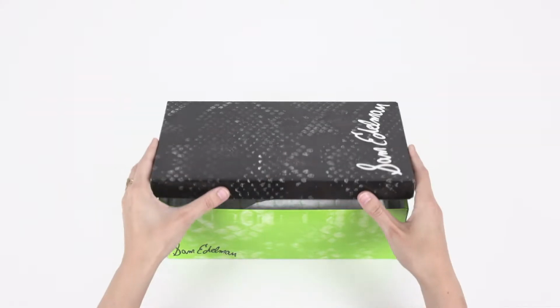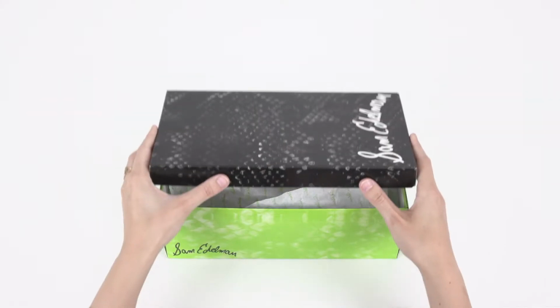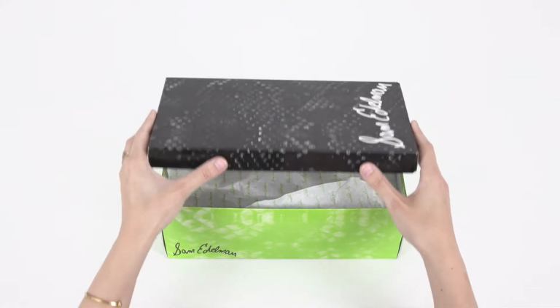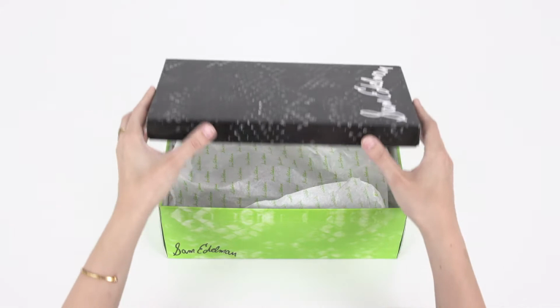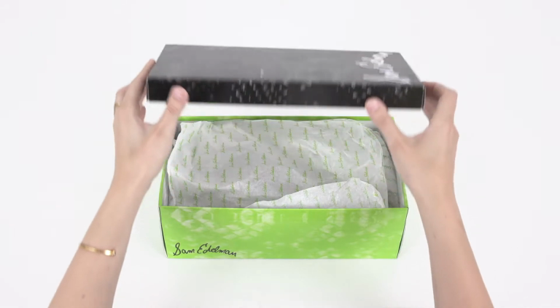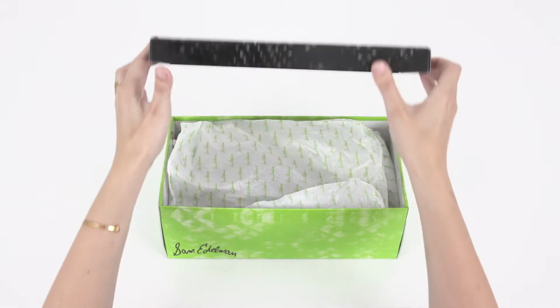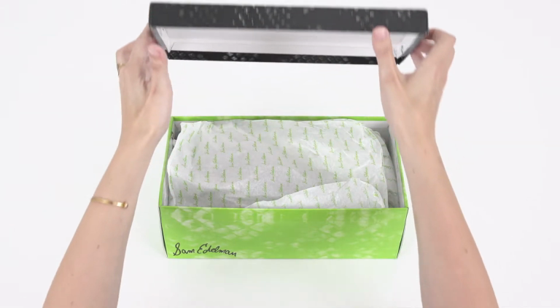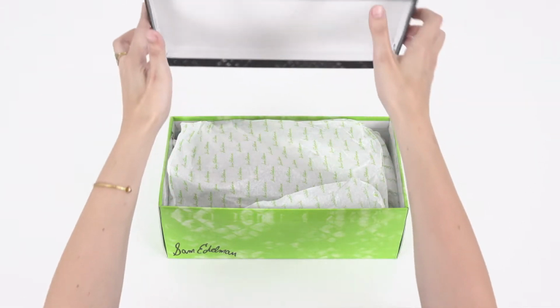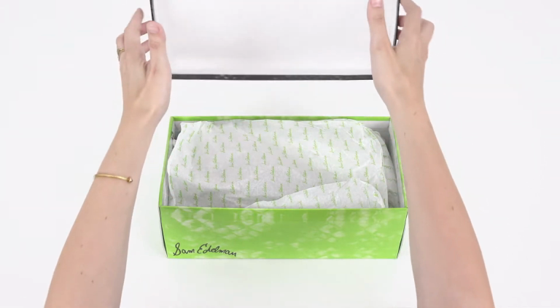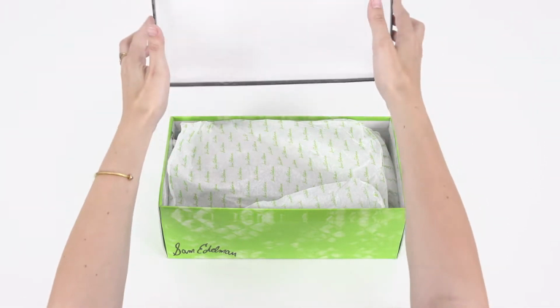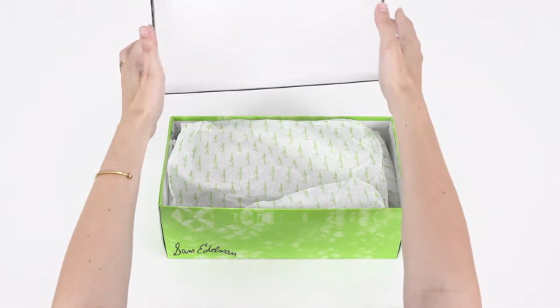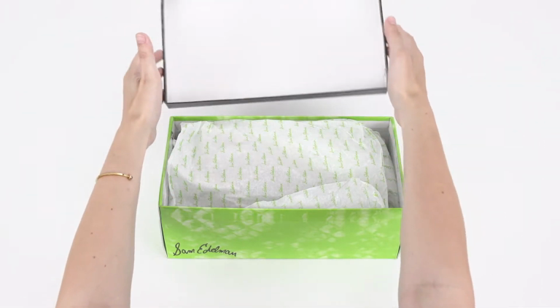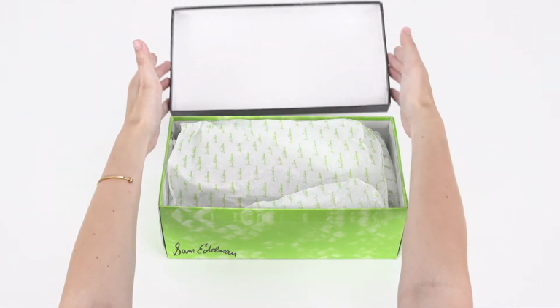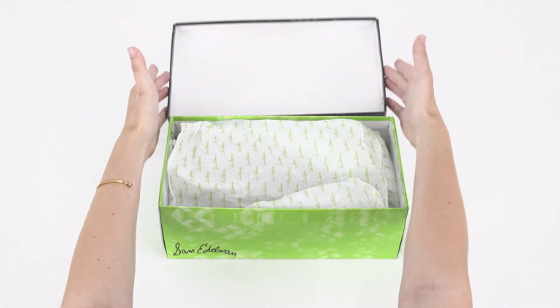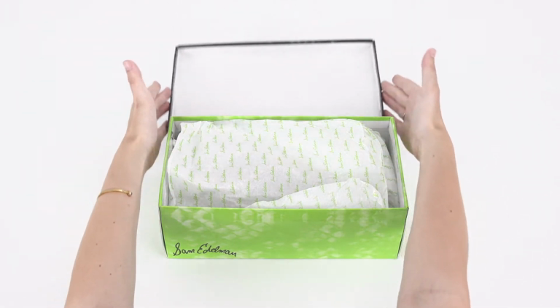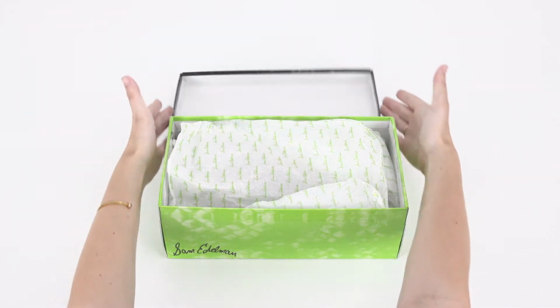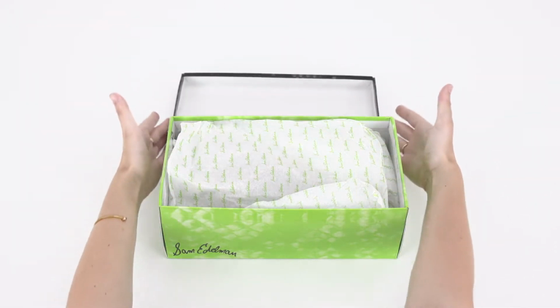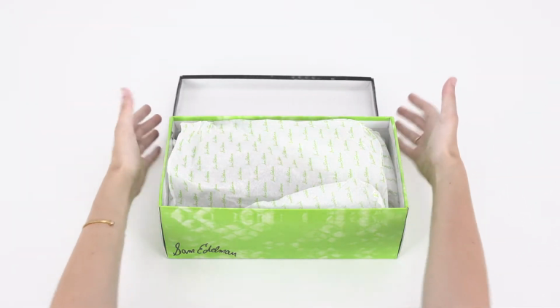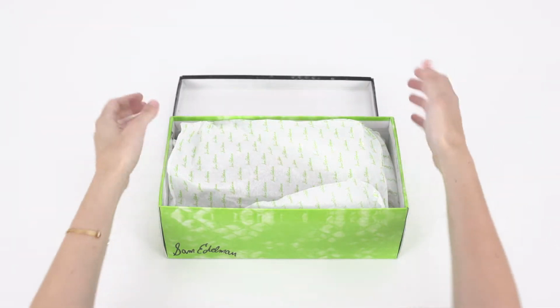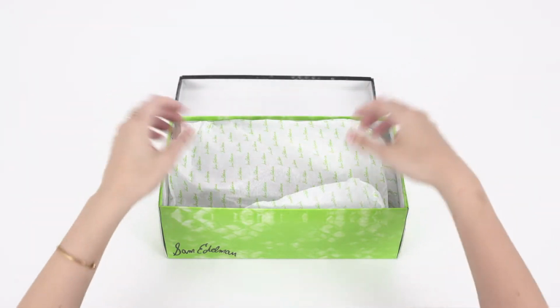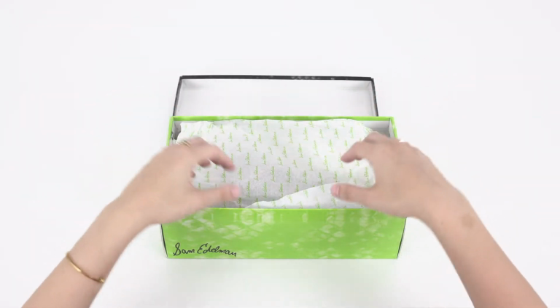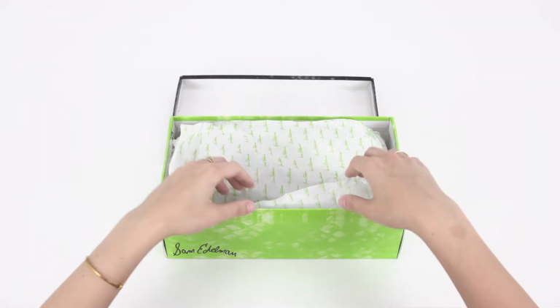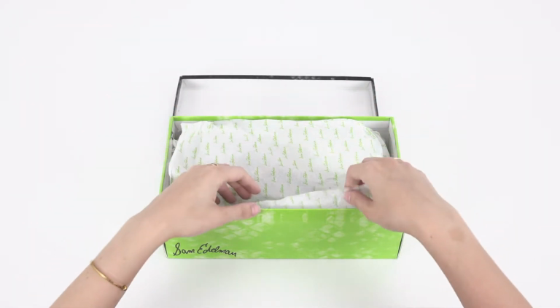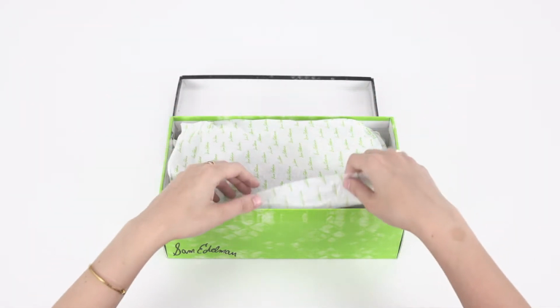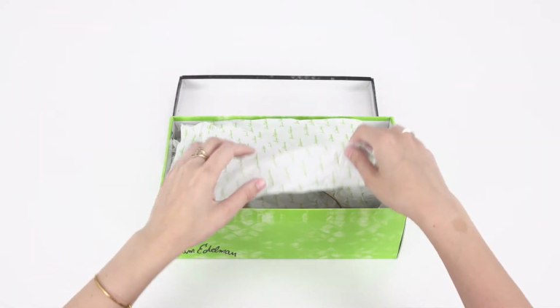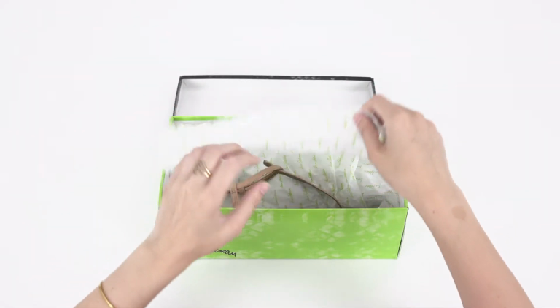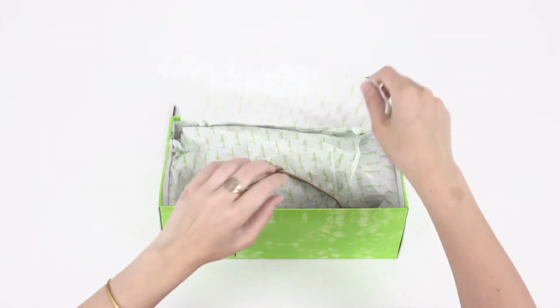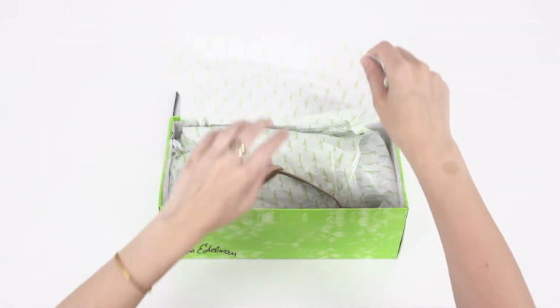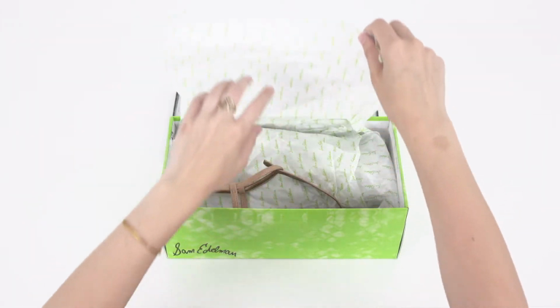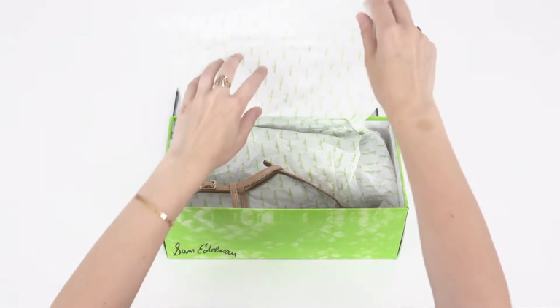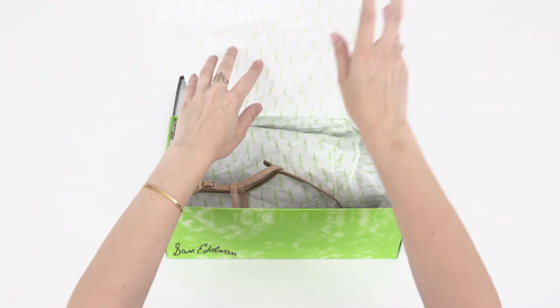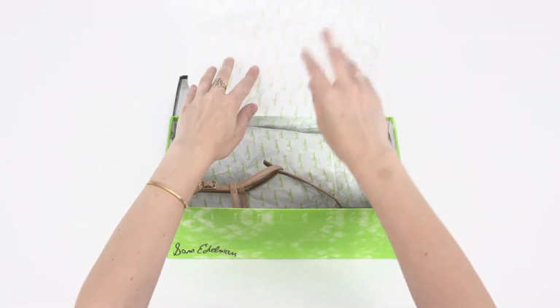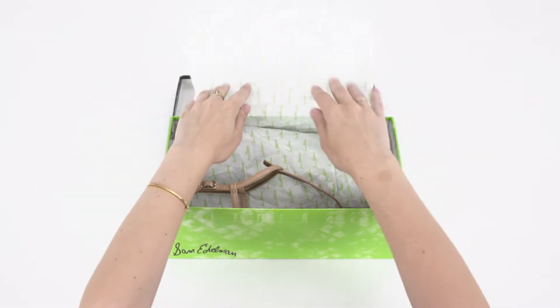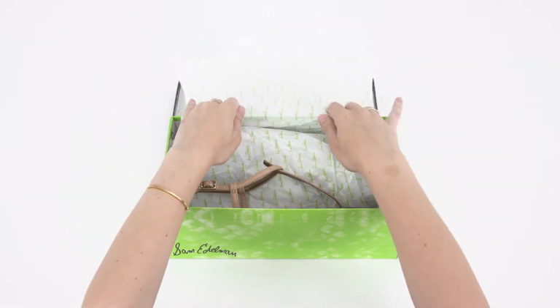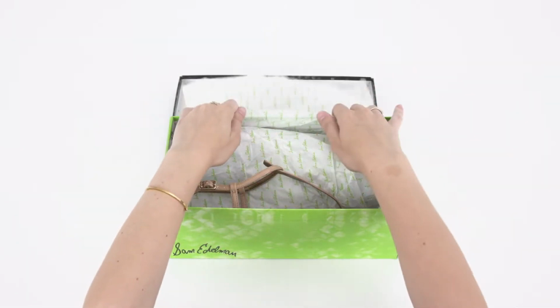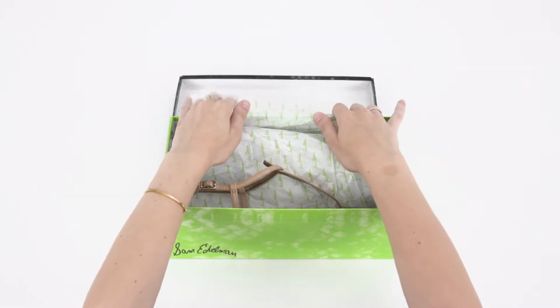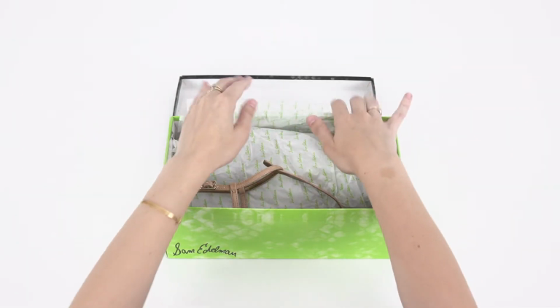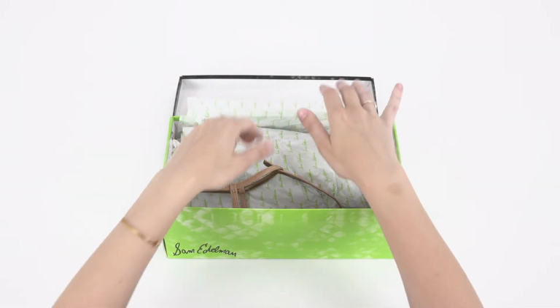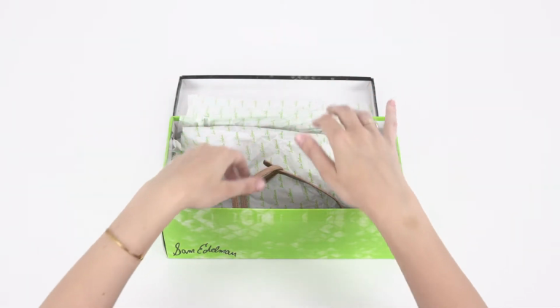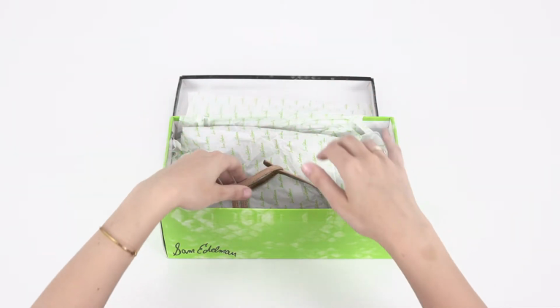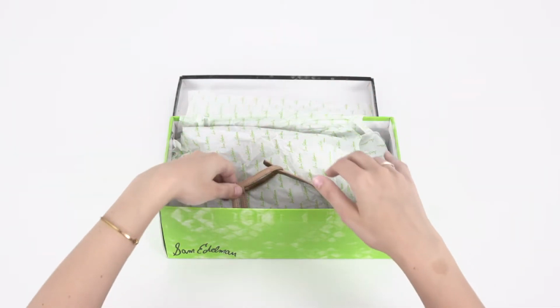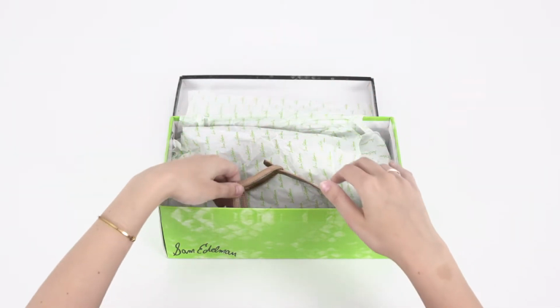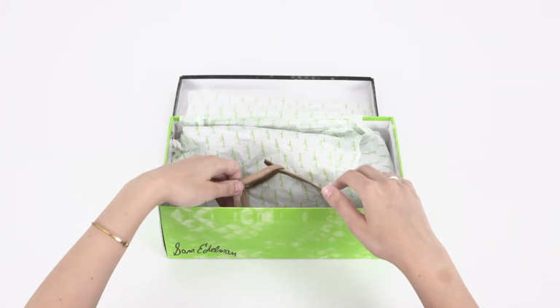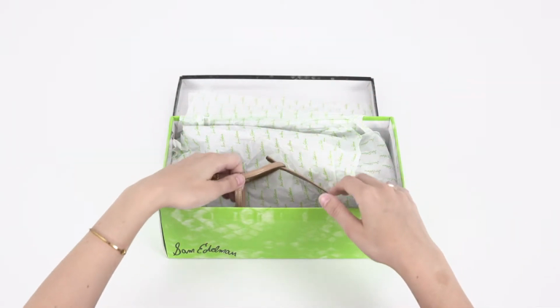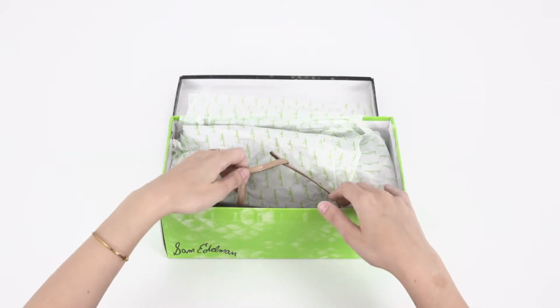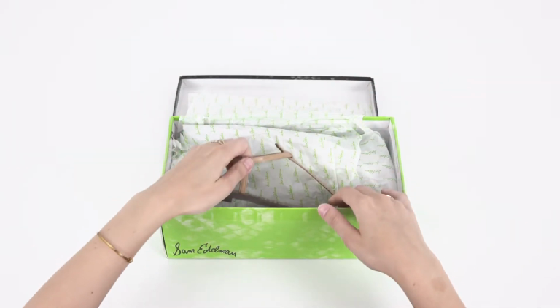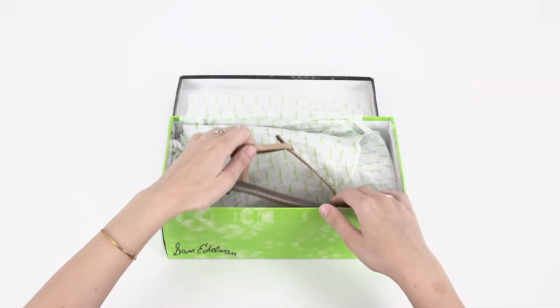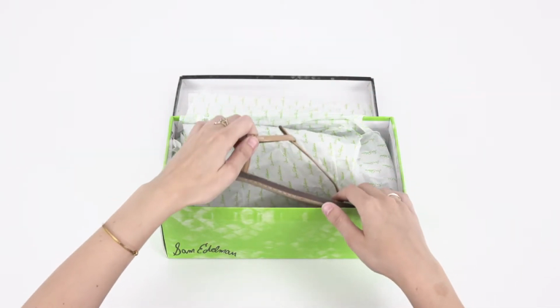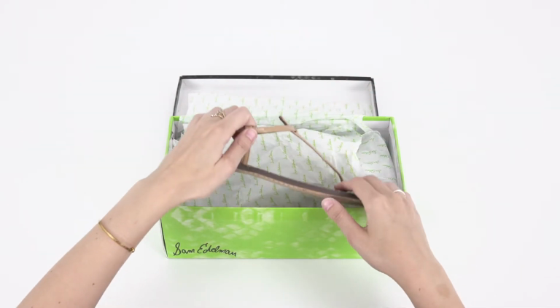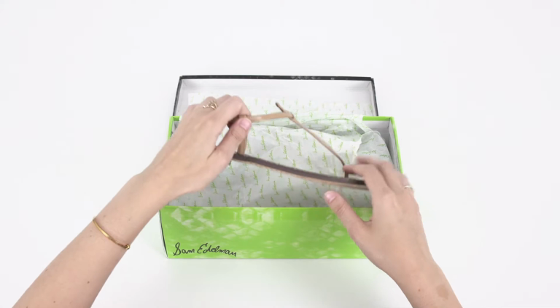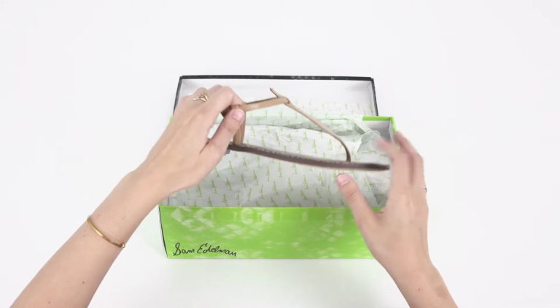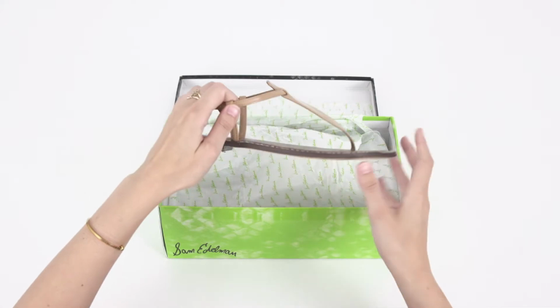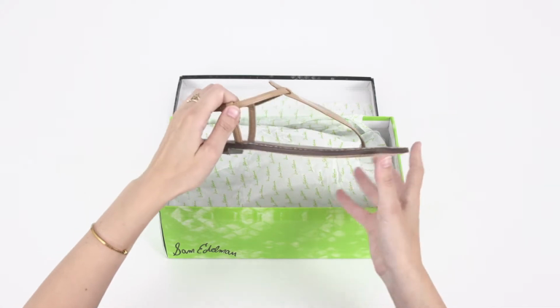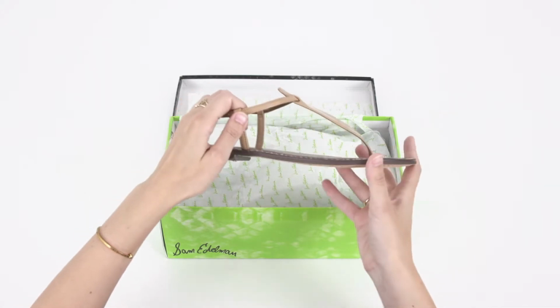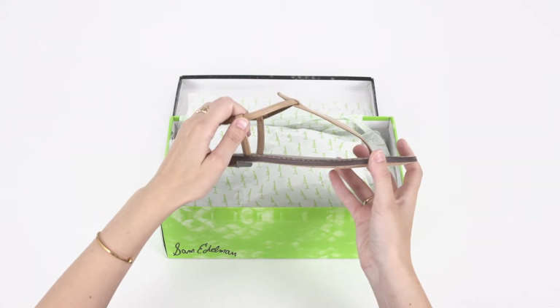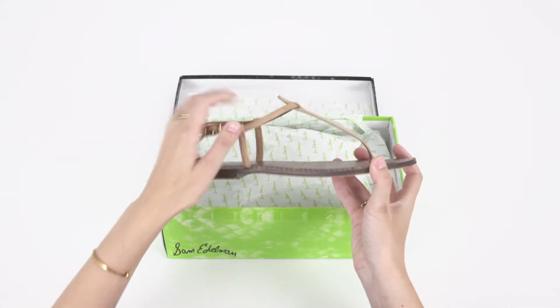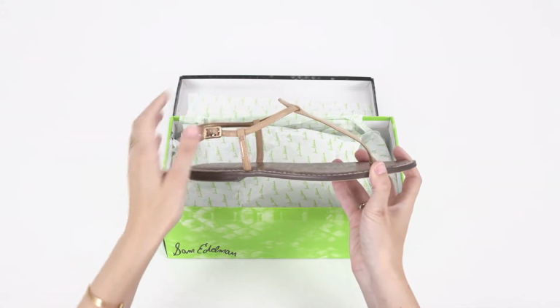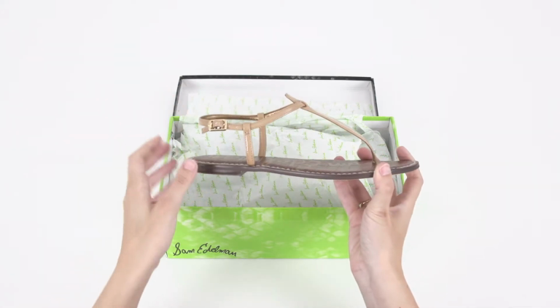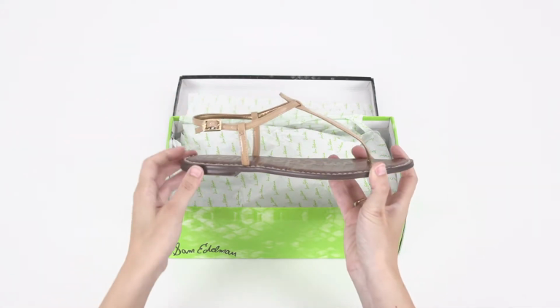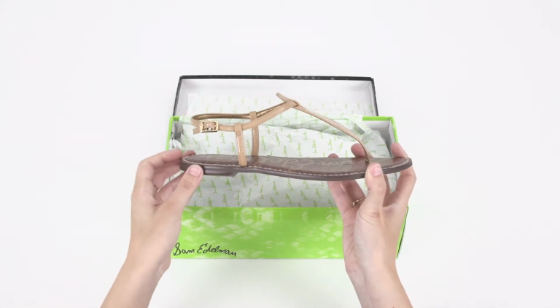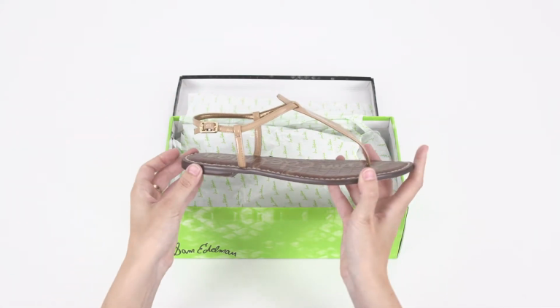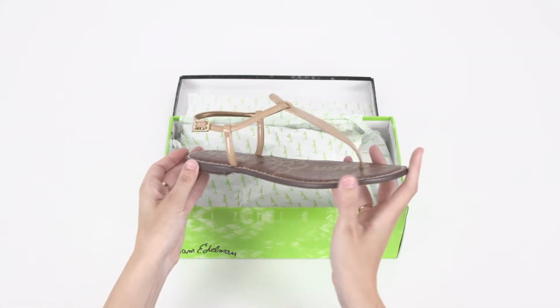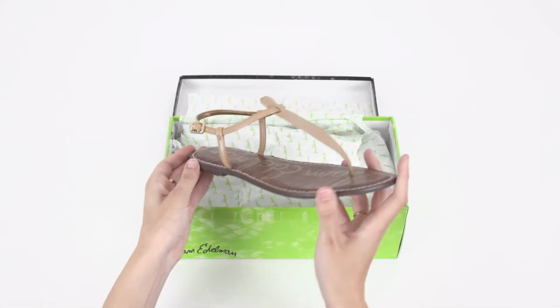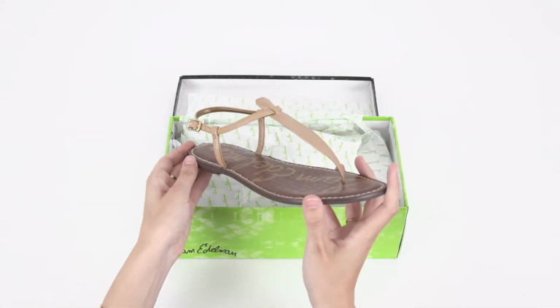Classic minimalism makes the Gigi a Sam Edelman must. Here are the top three things to know about this better than basic sandal.